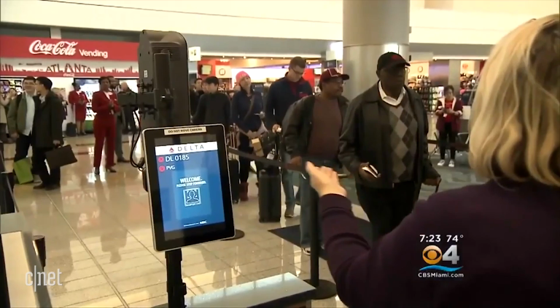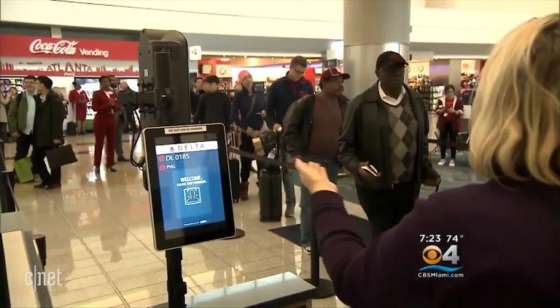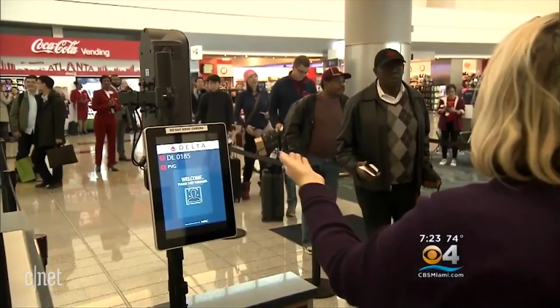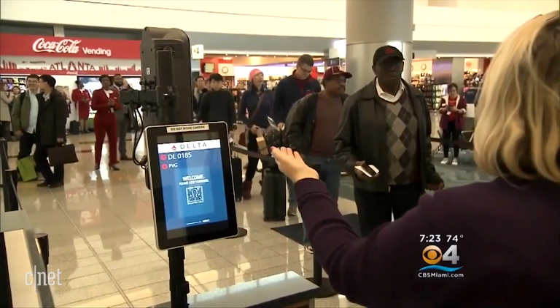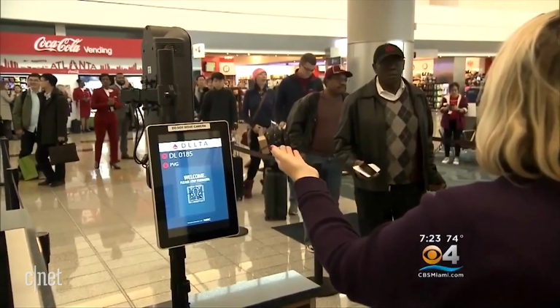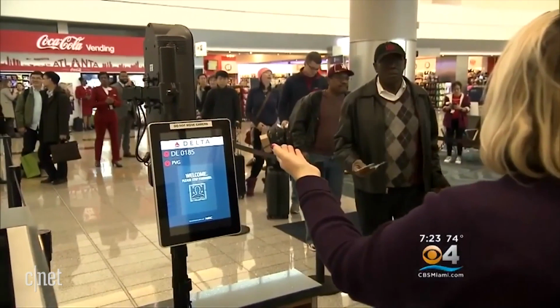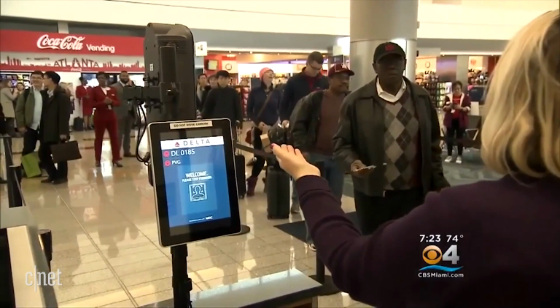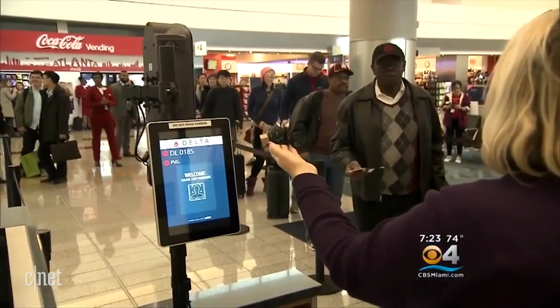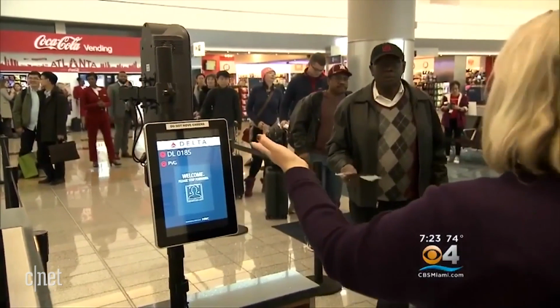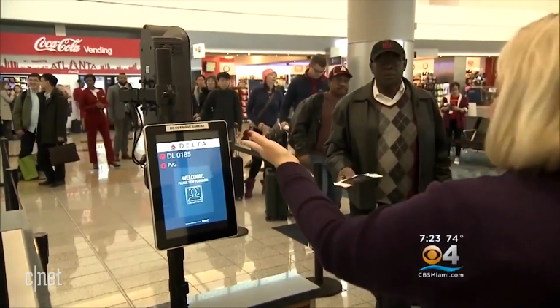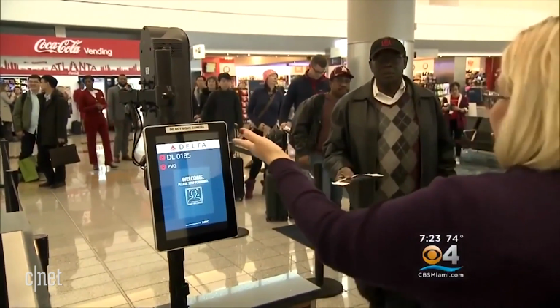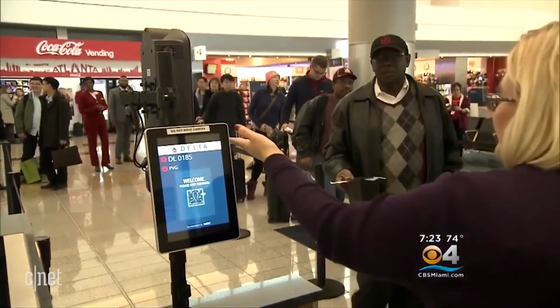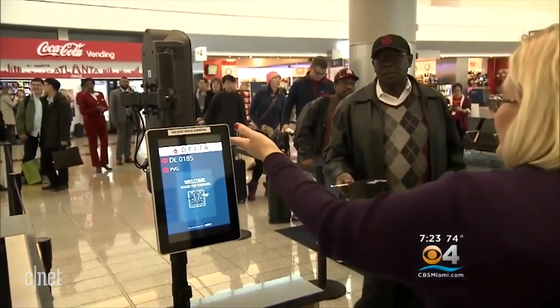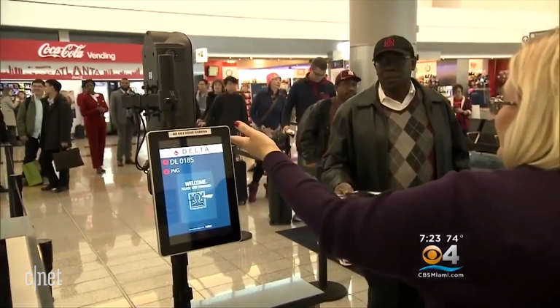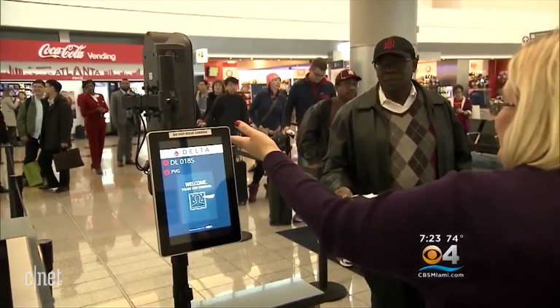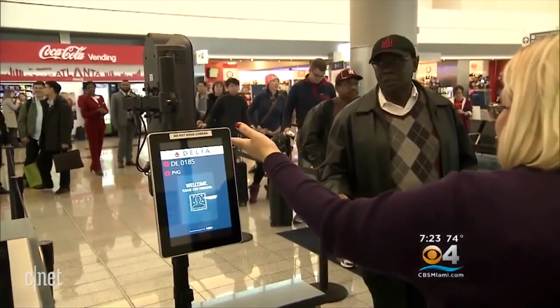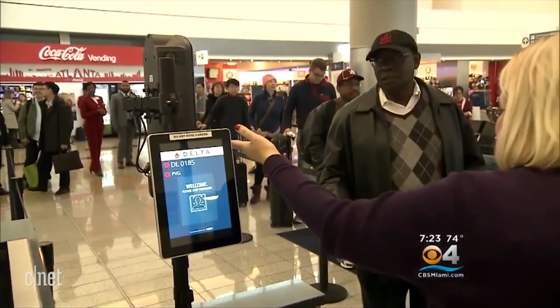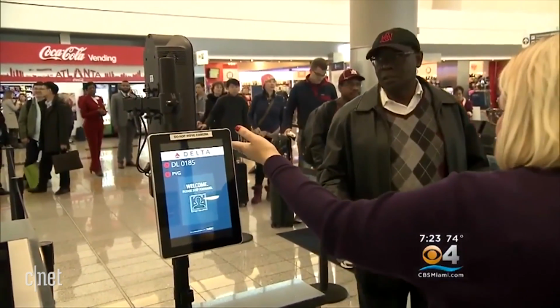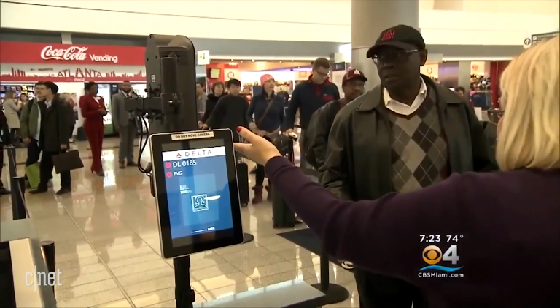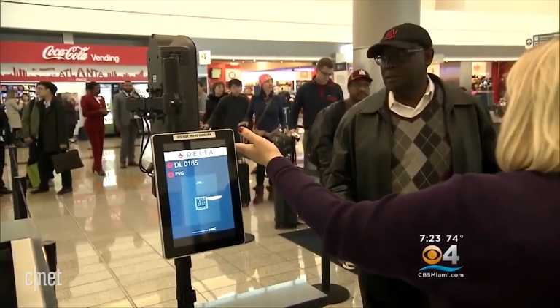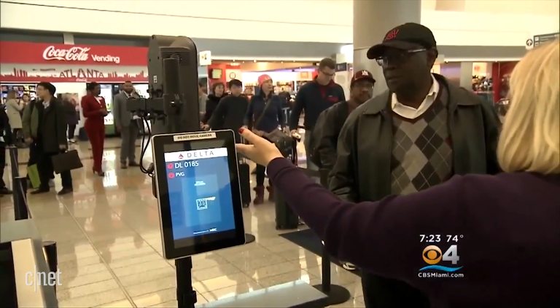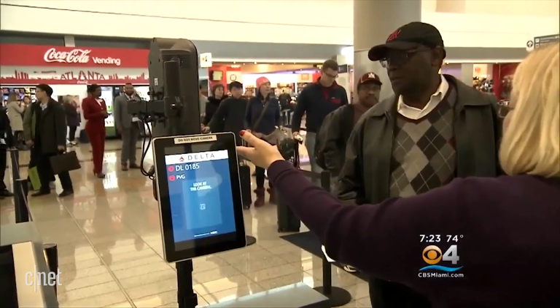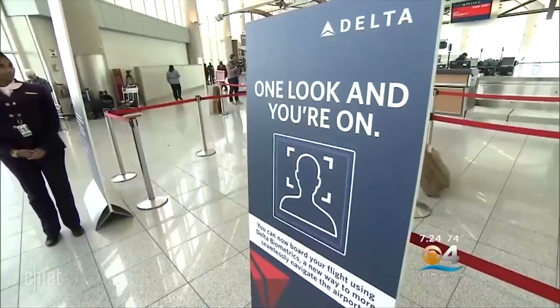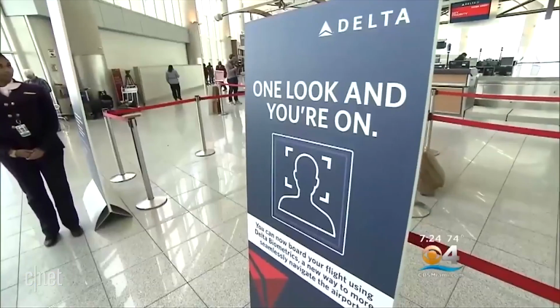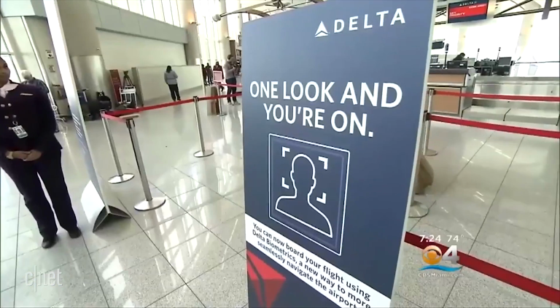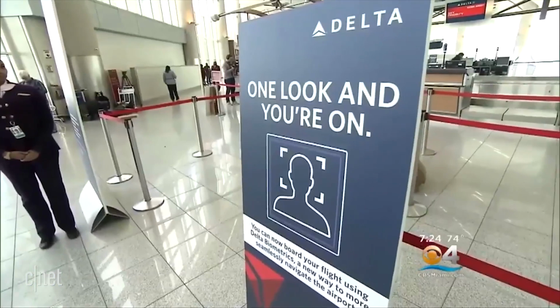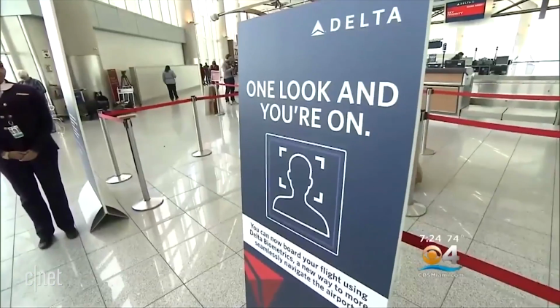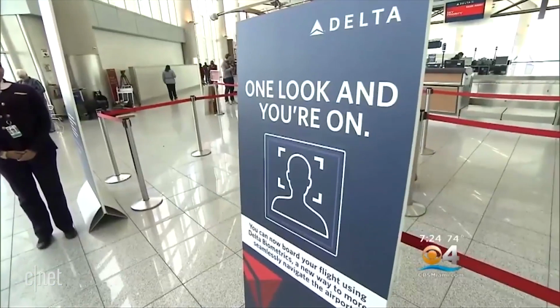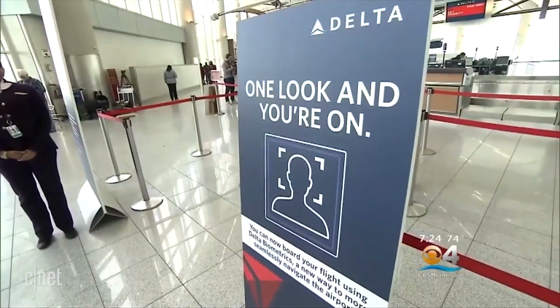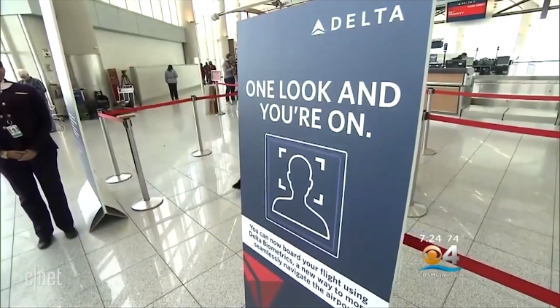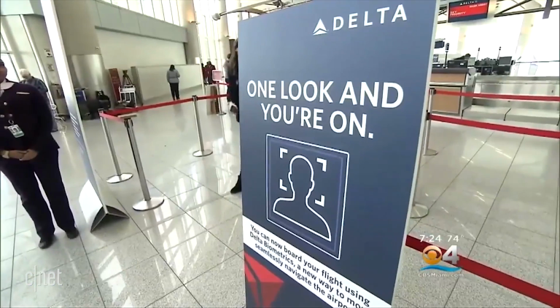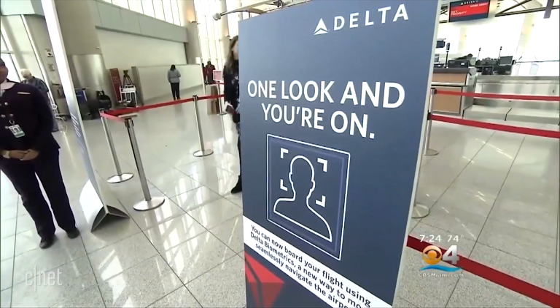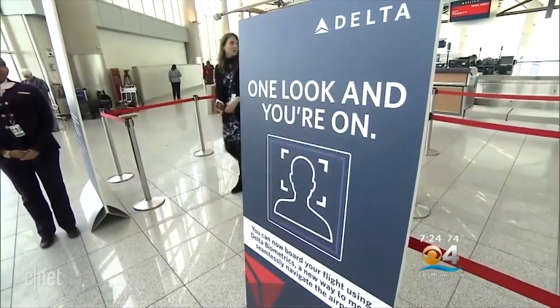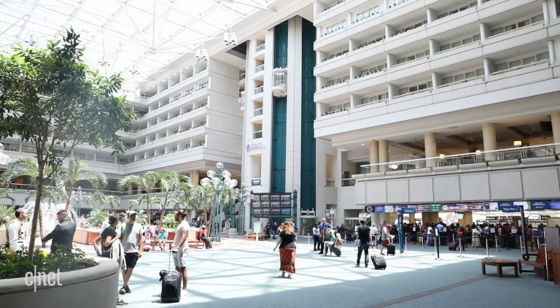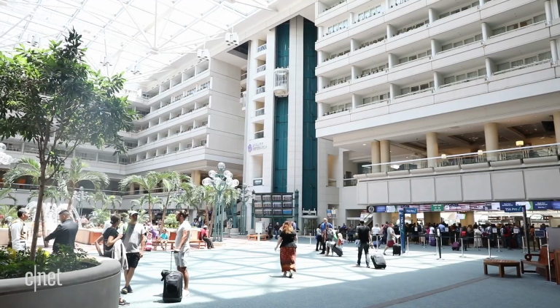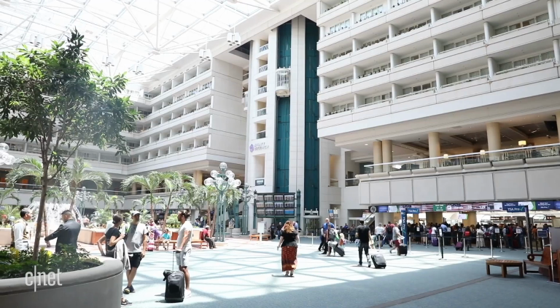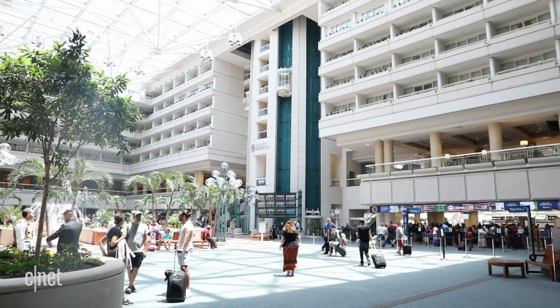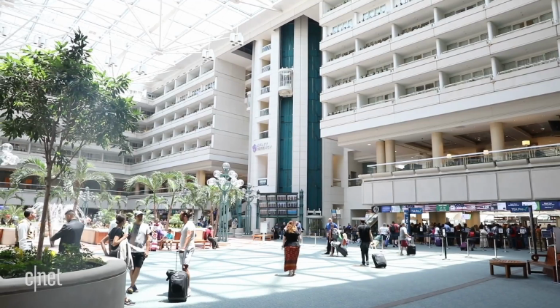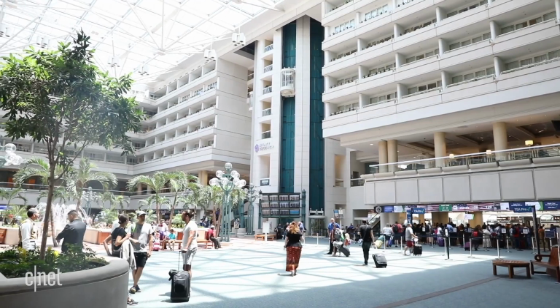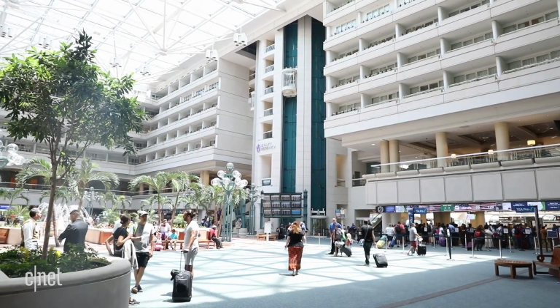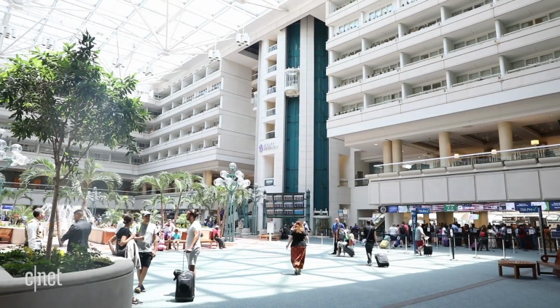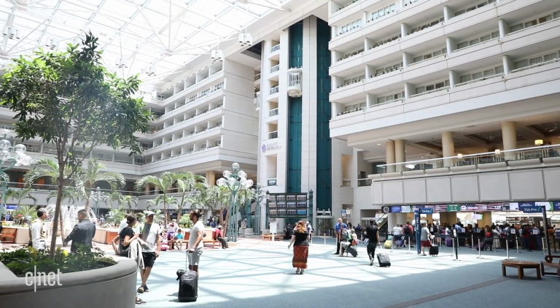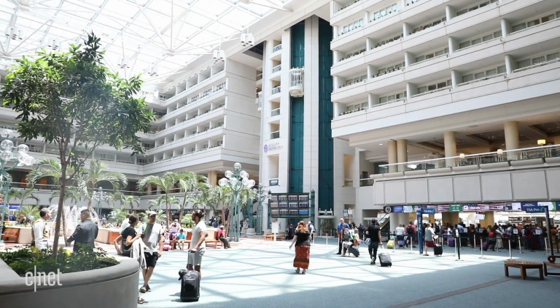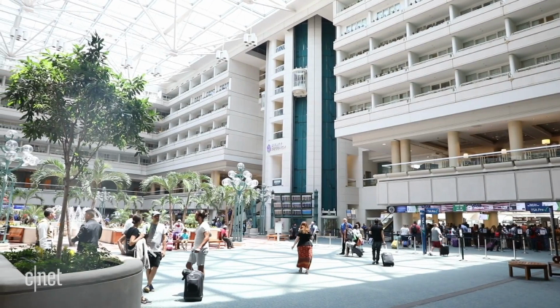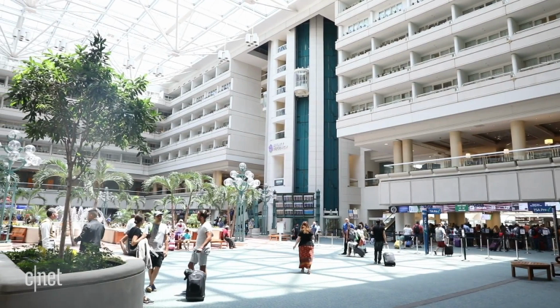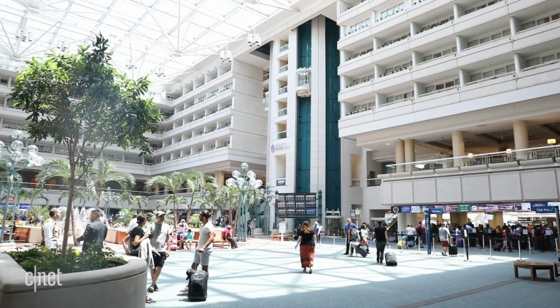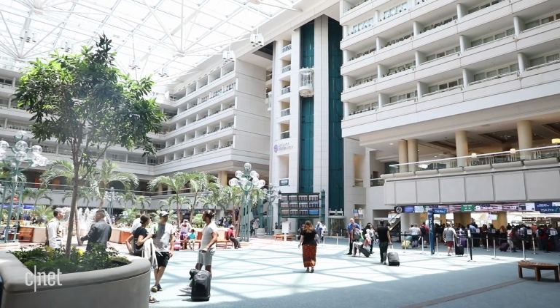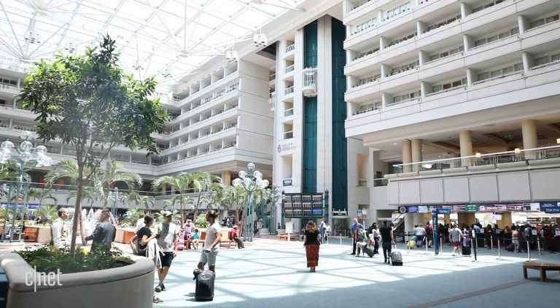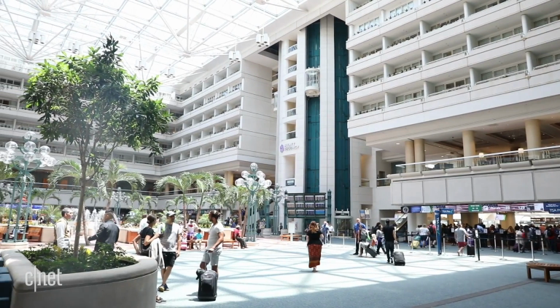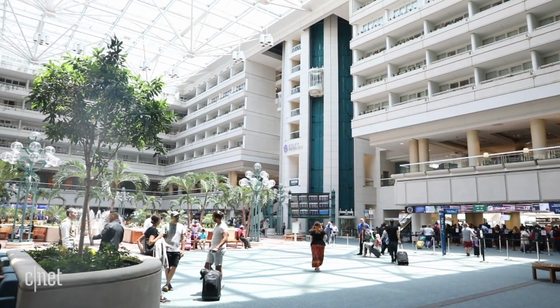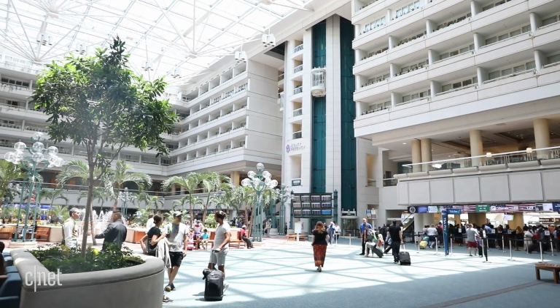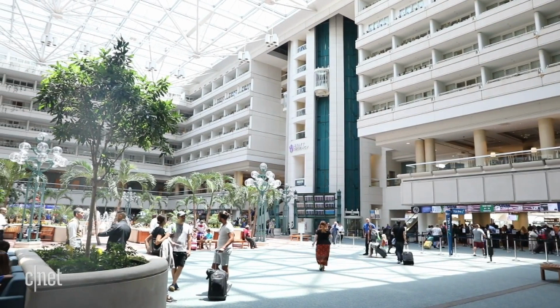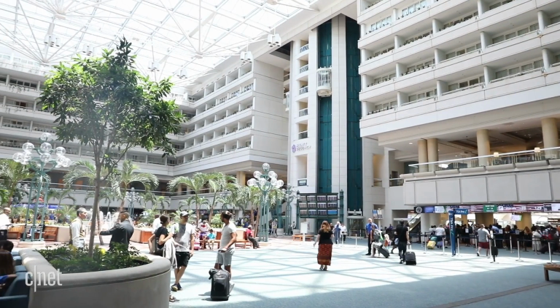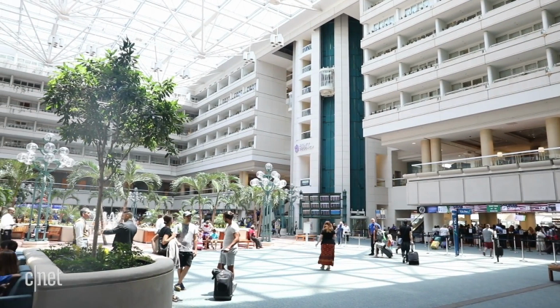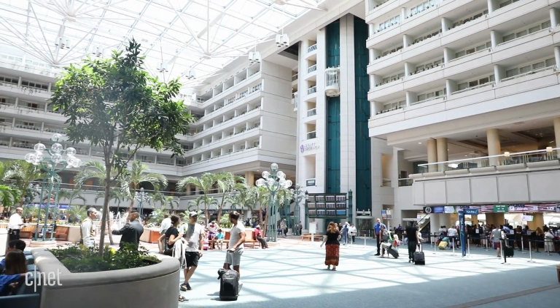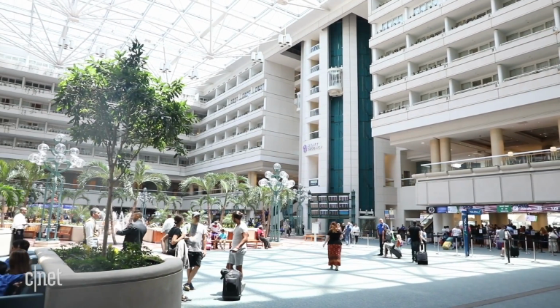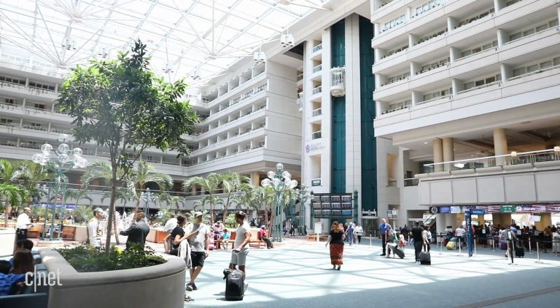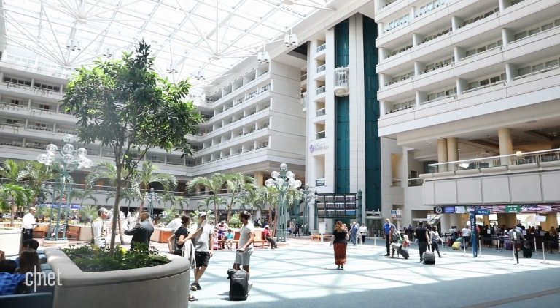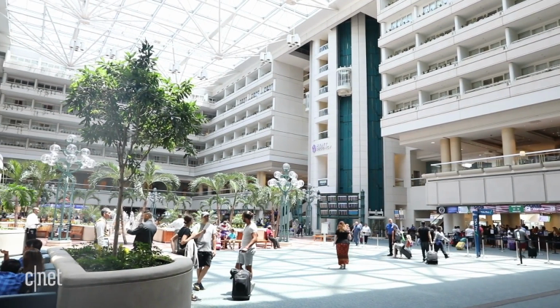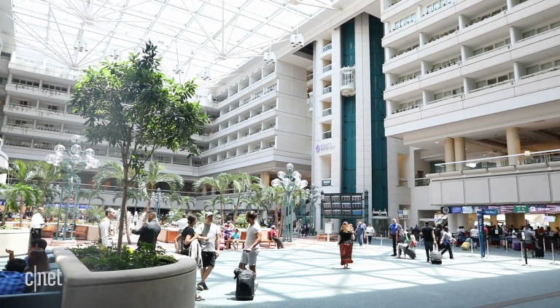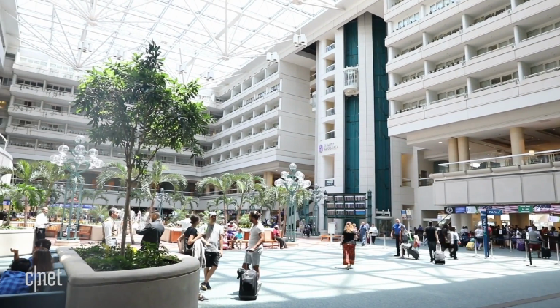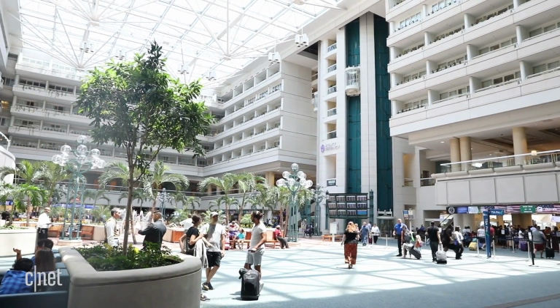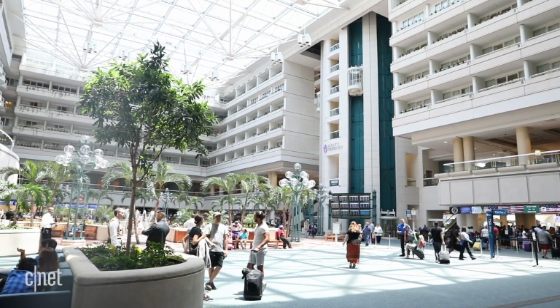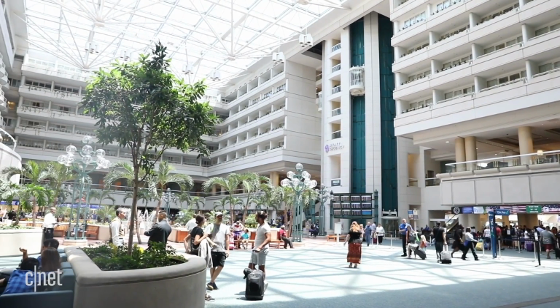Your face could one day serve as your boarding pass. Passengers flying out of Orlando have already gotten a taste of what that's like.